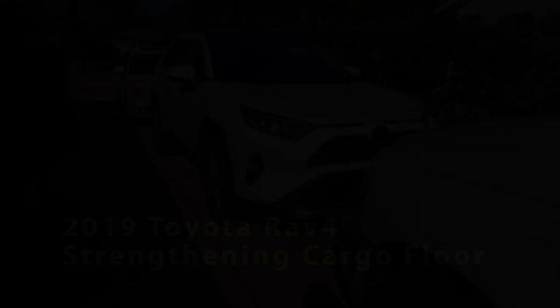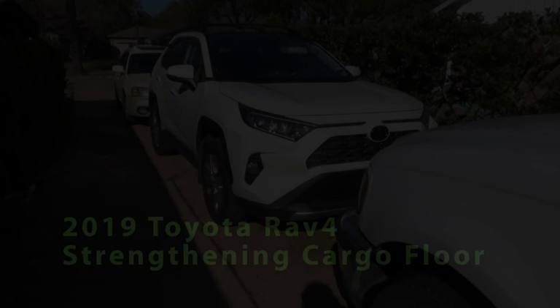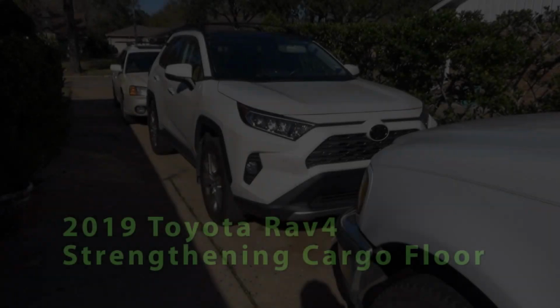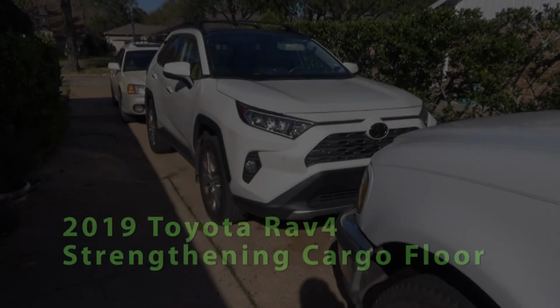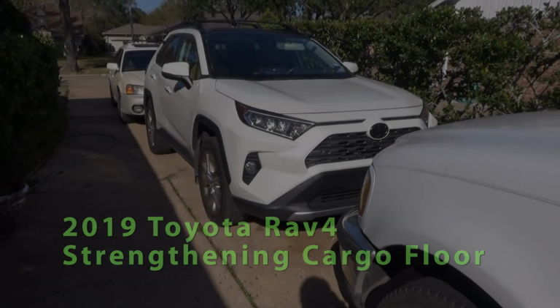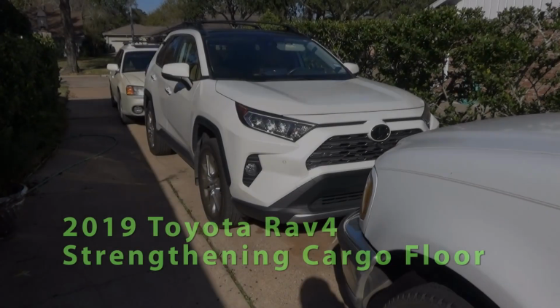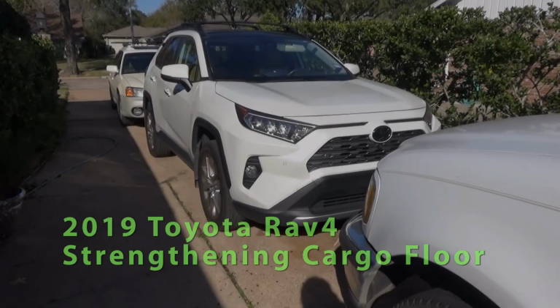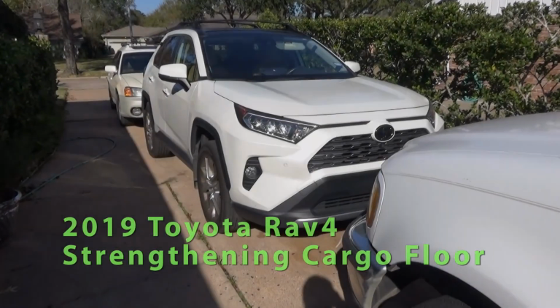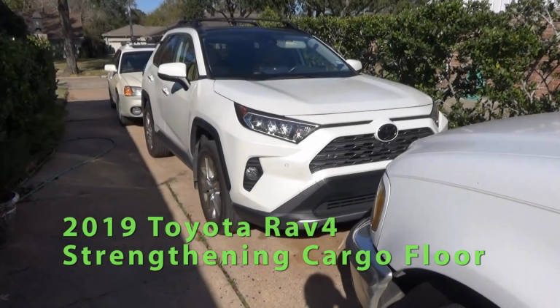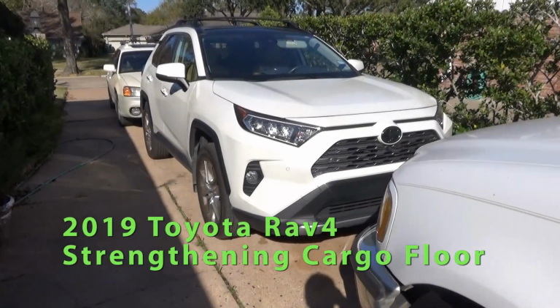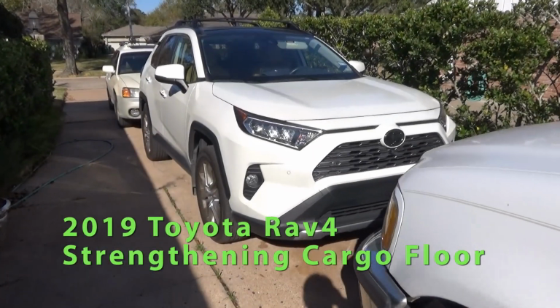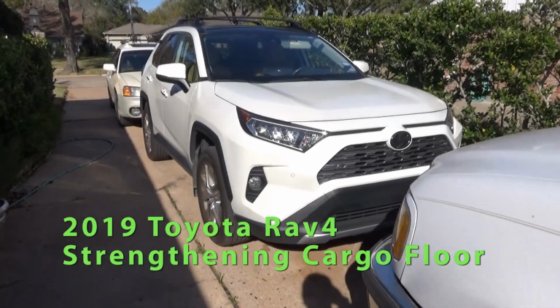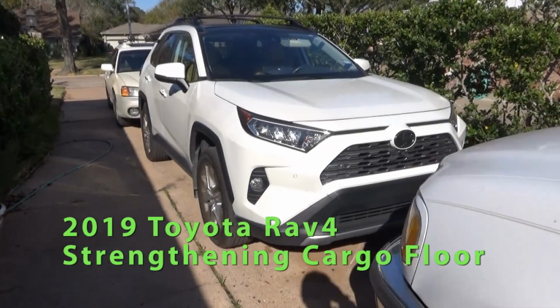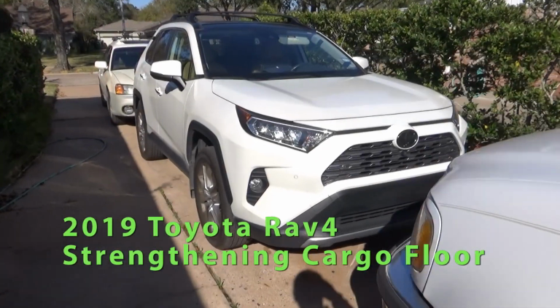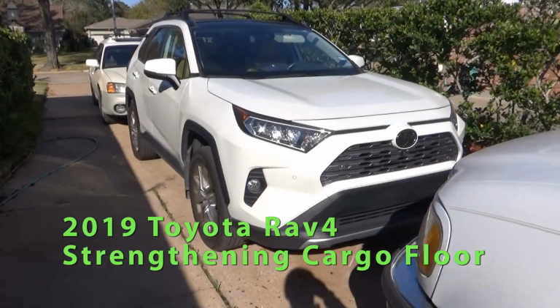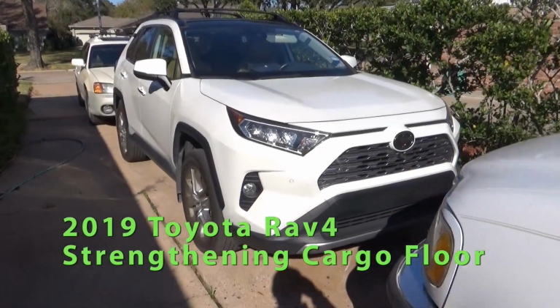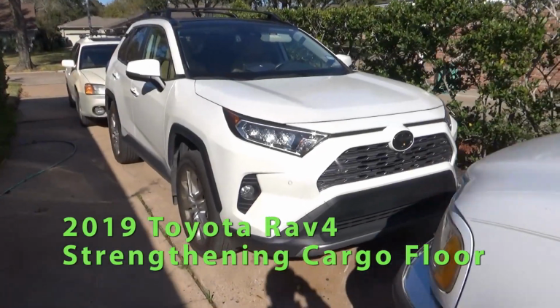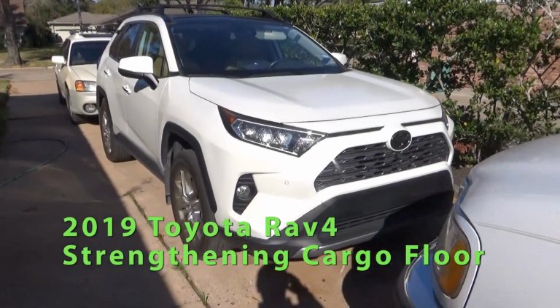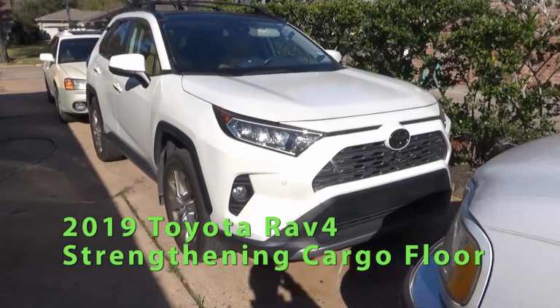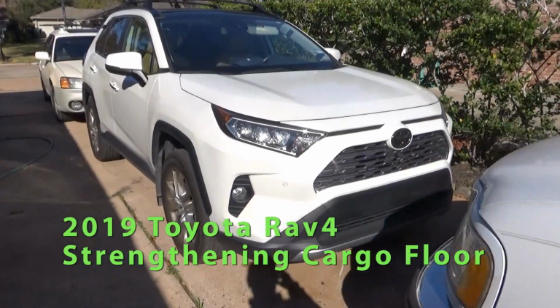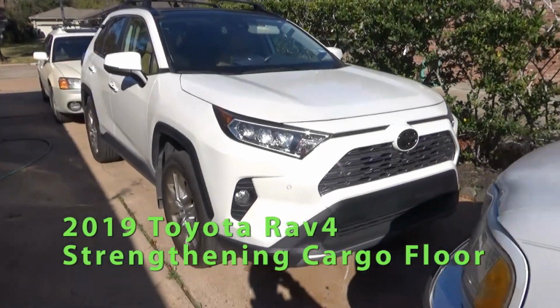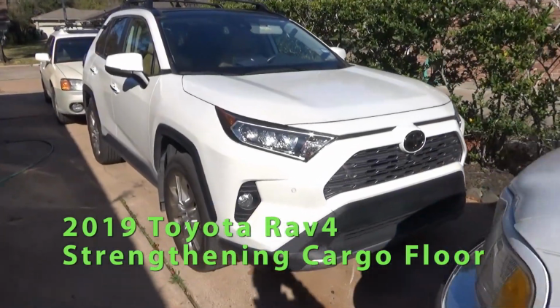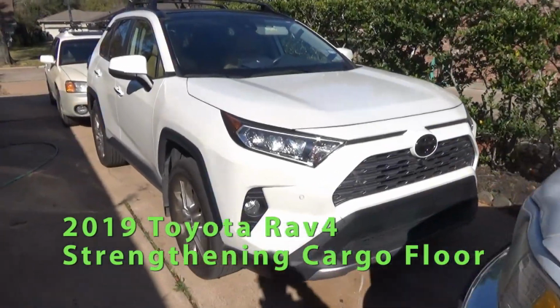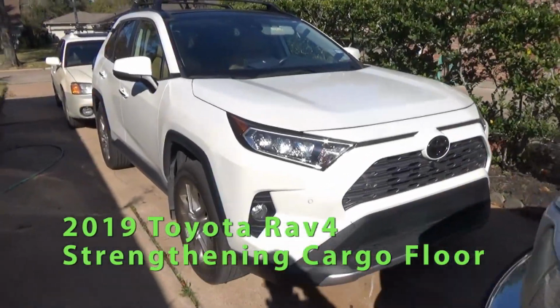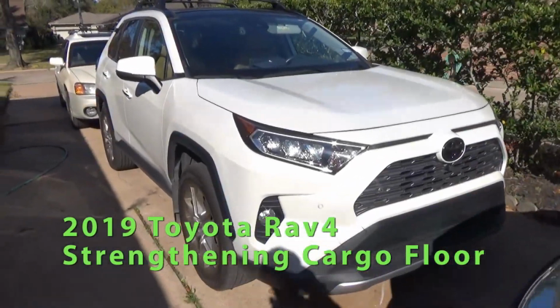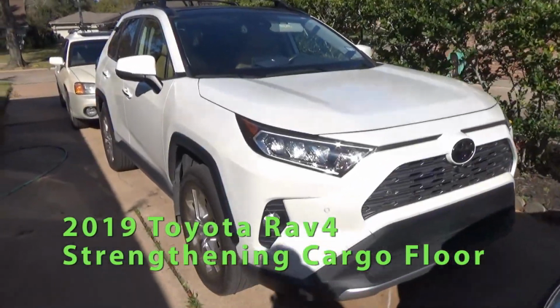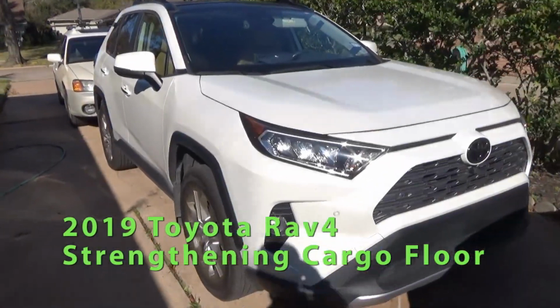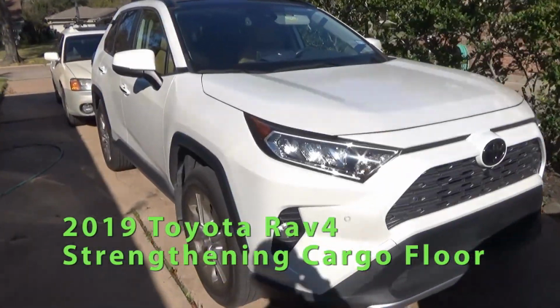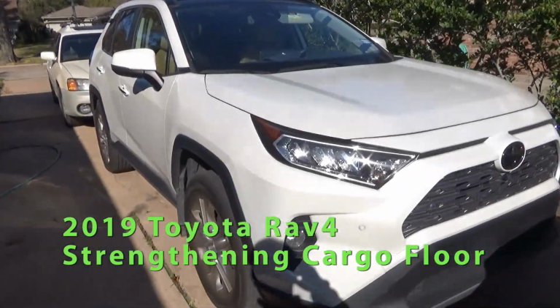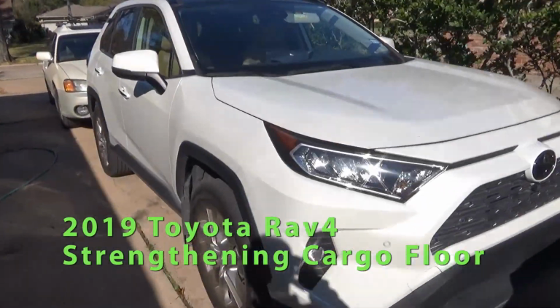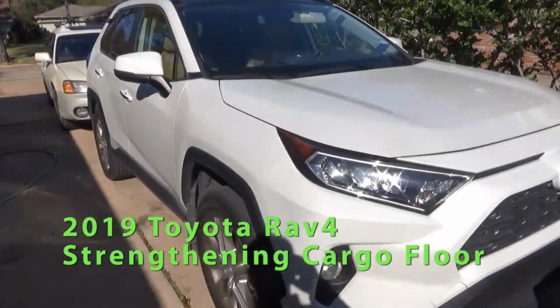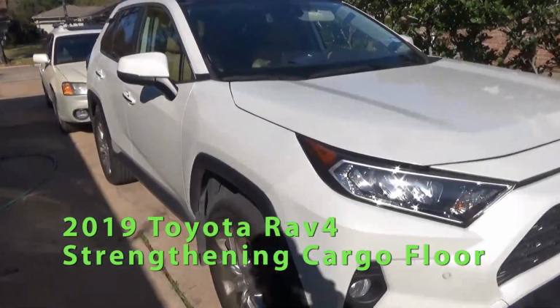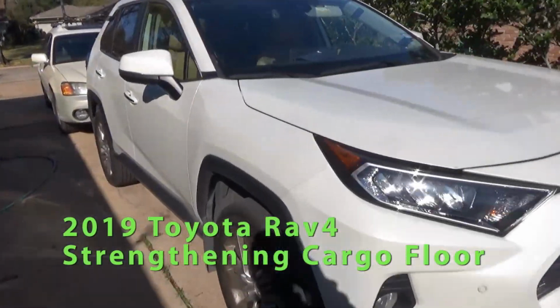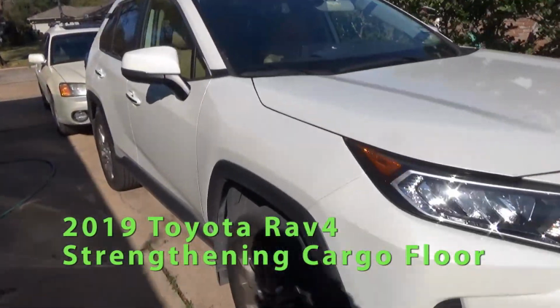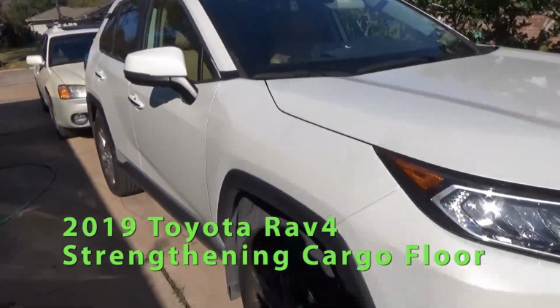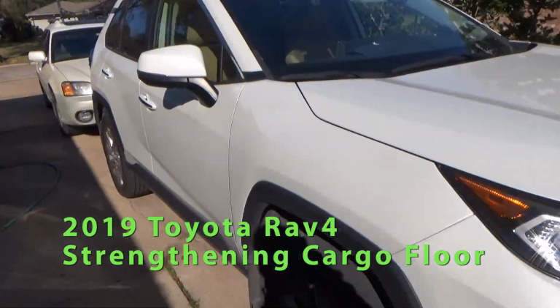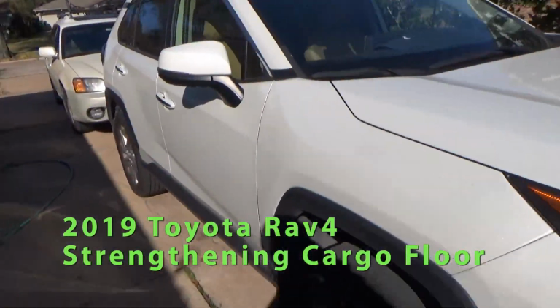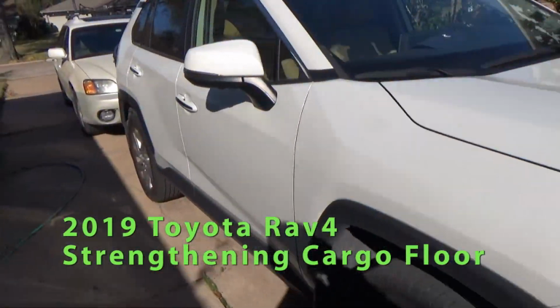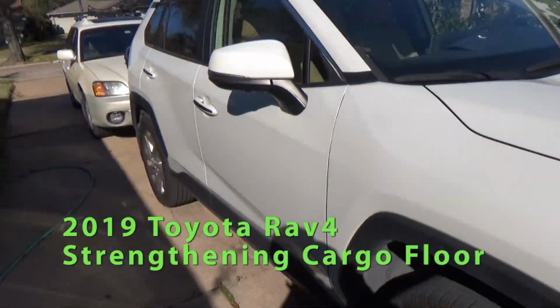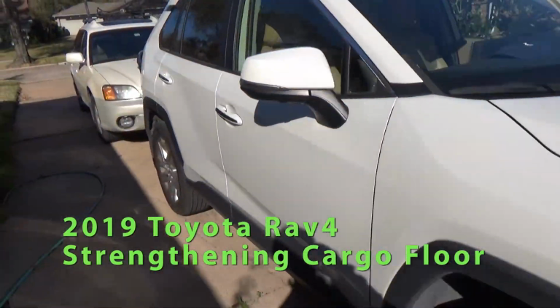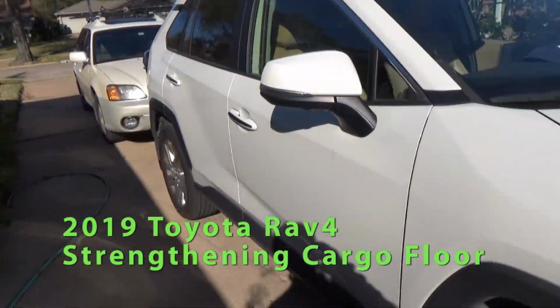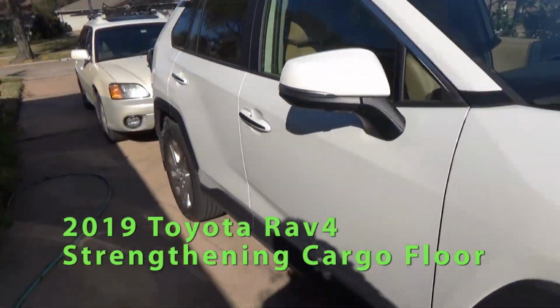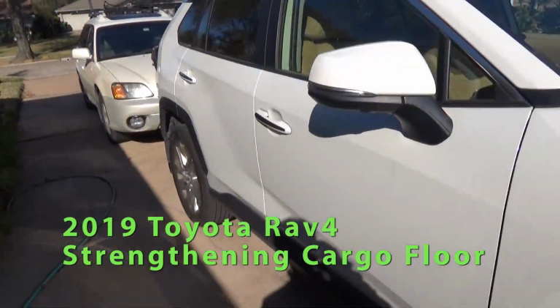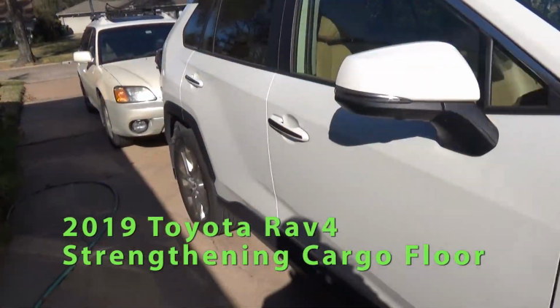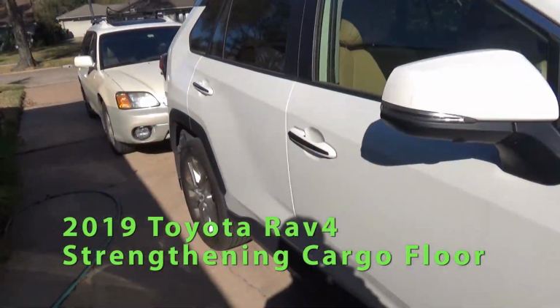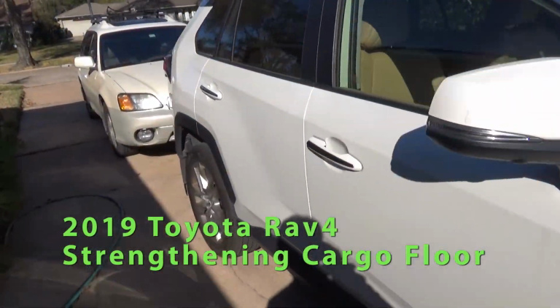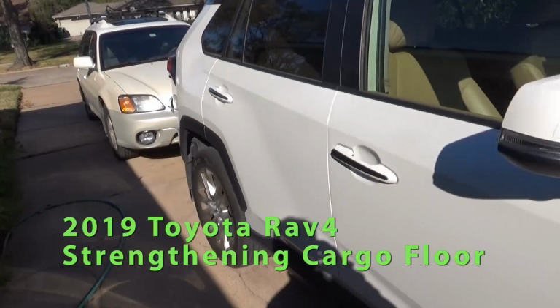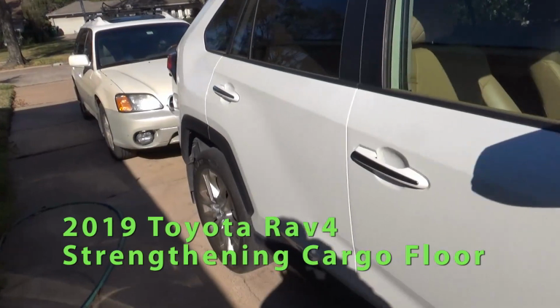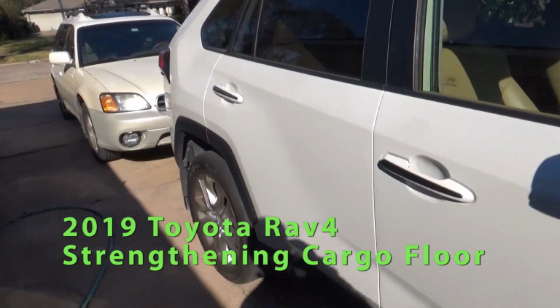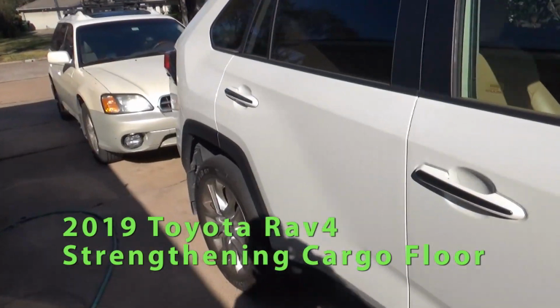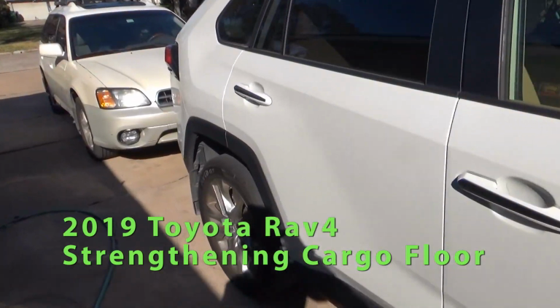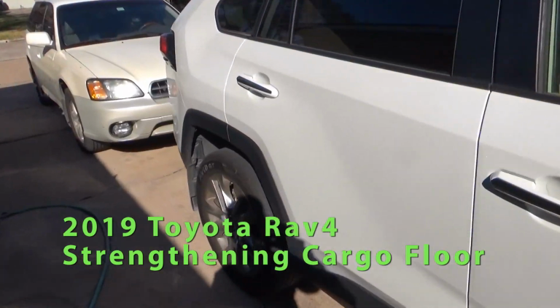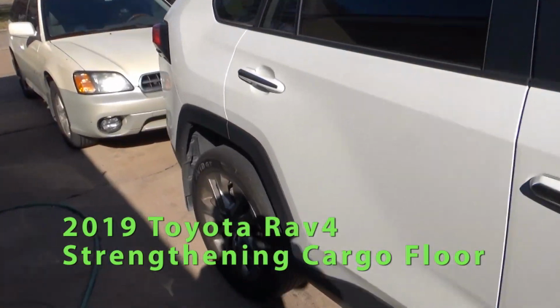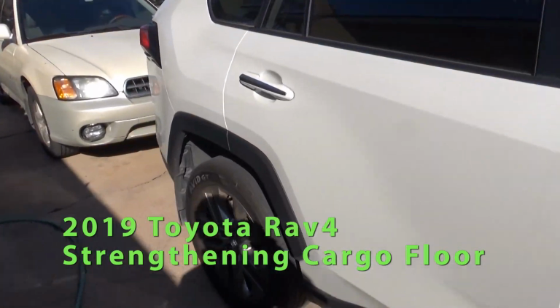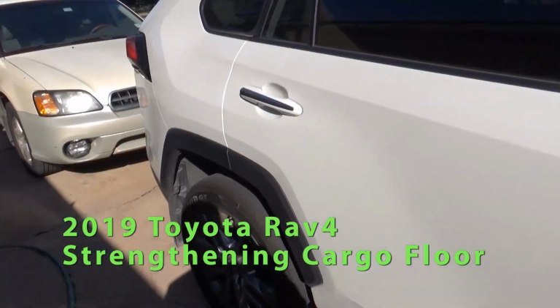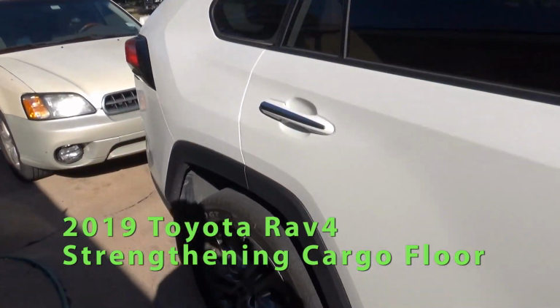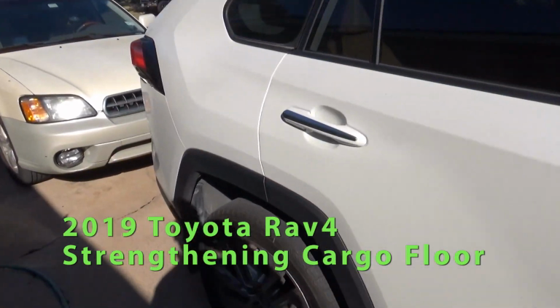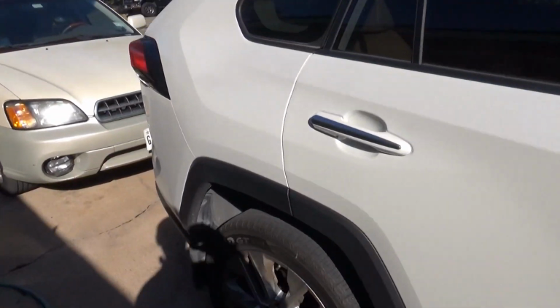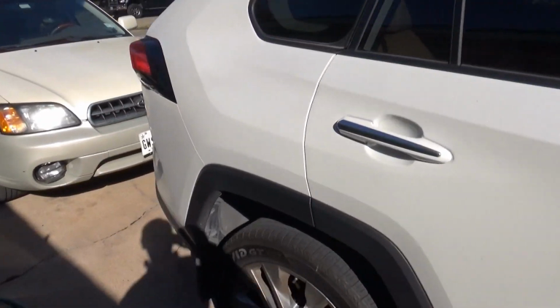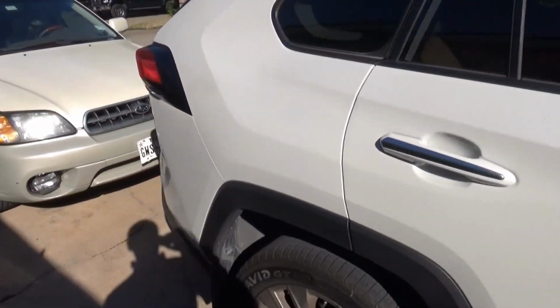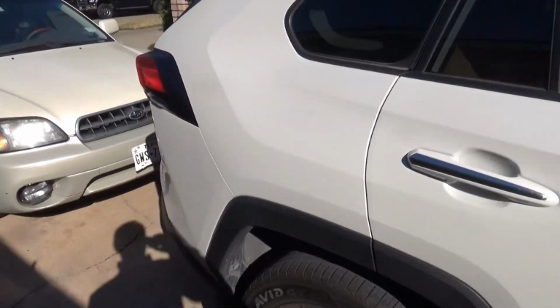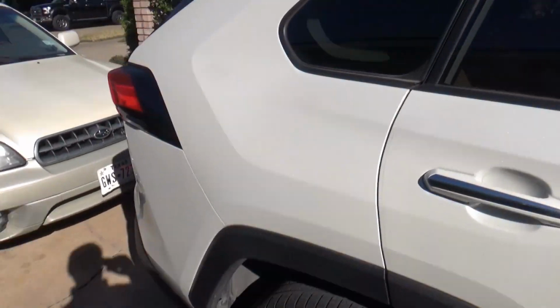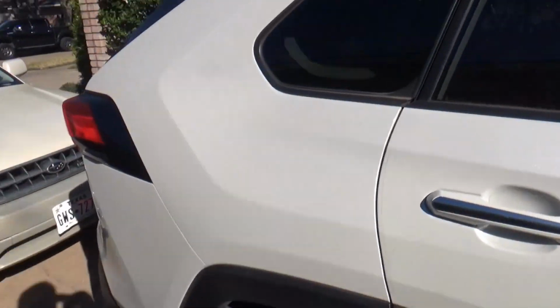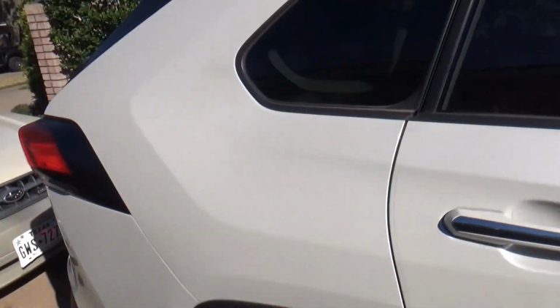Let's talk about the Toyota RAV4 today, specifically the problem with the trunk design.